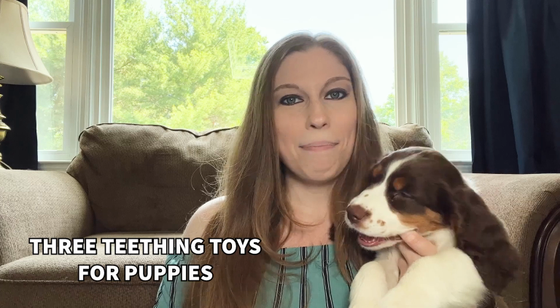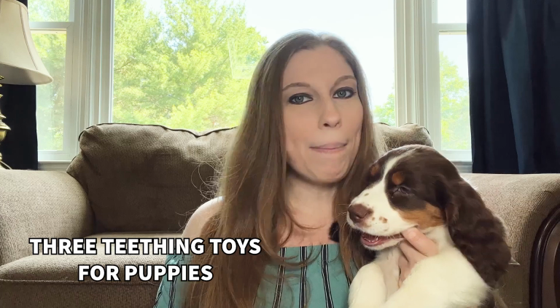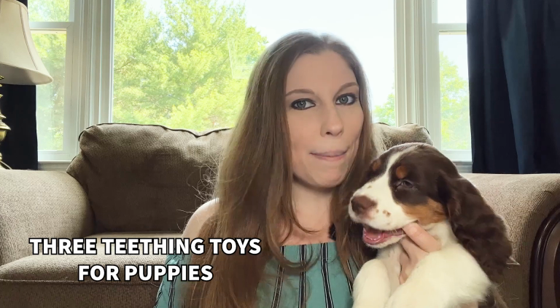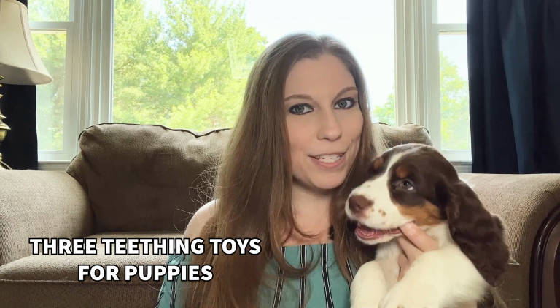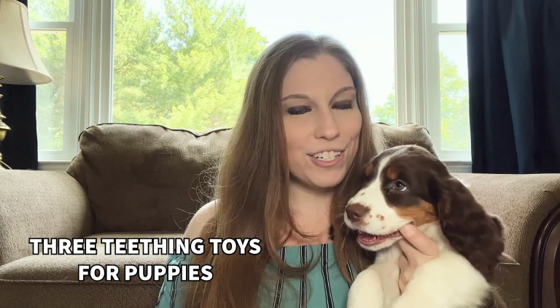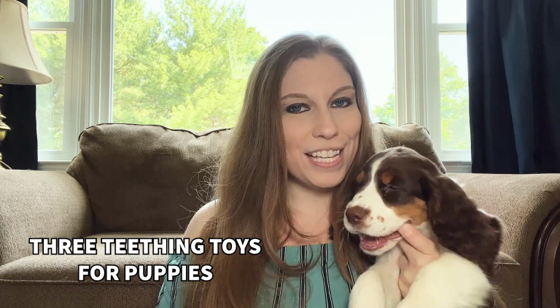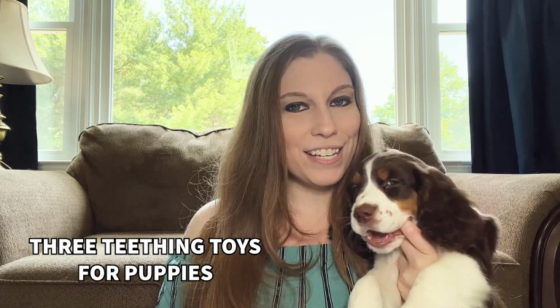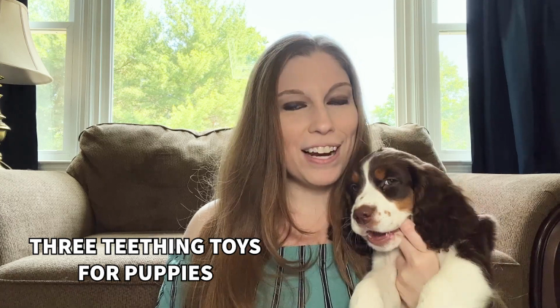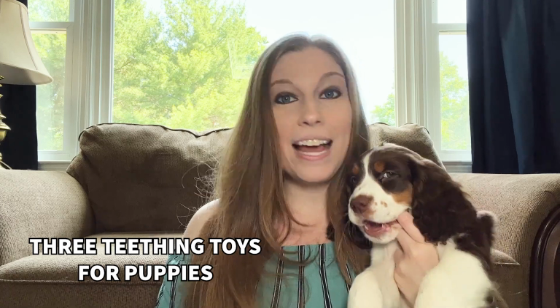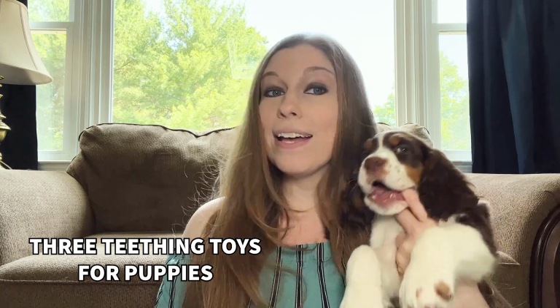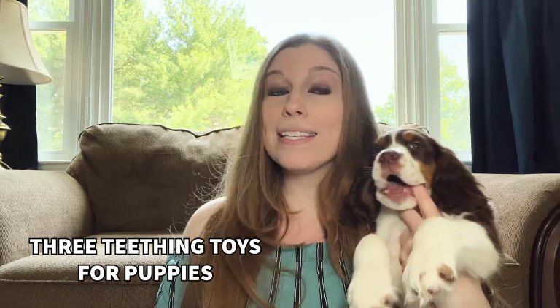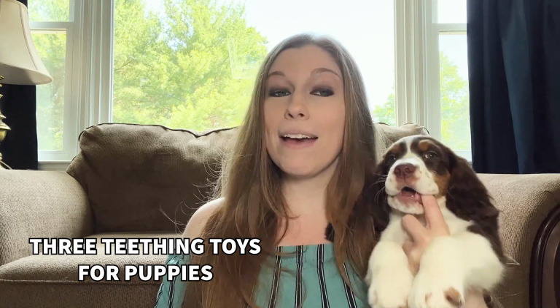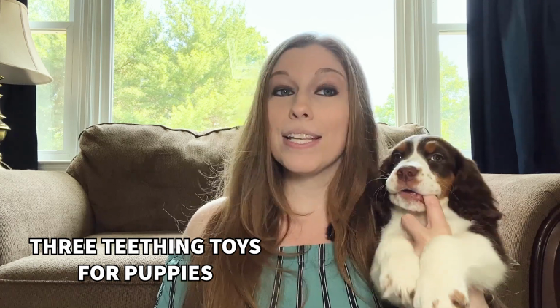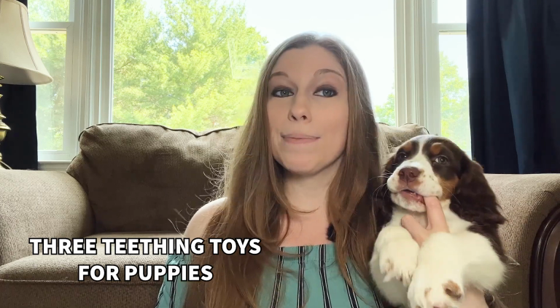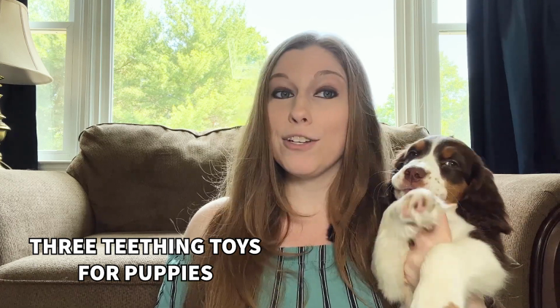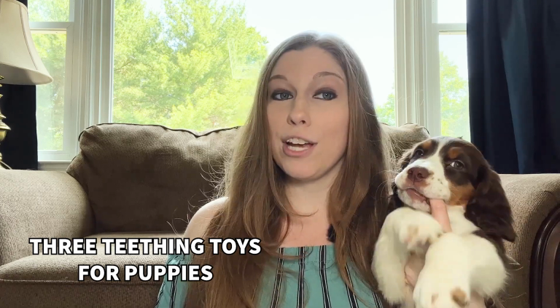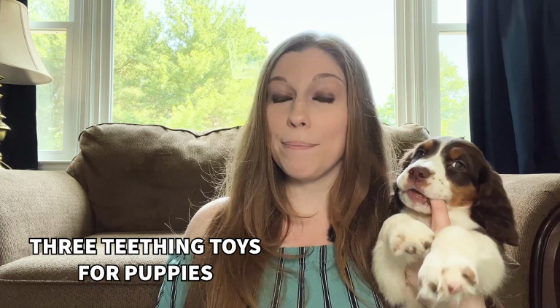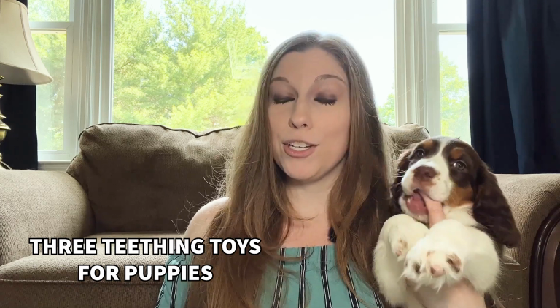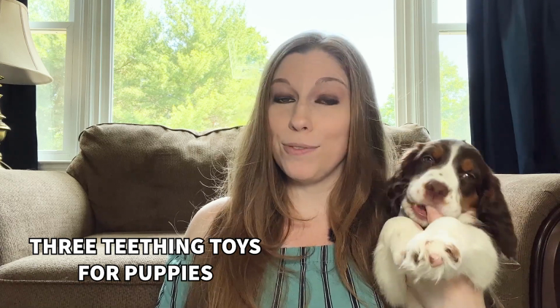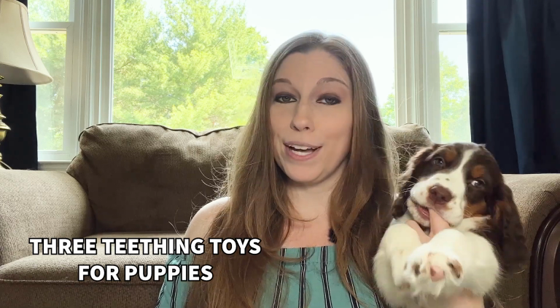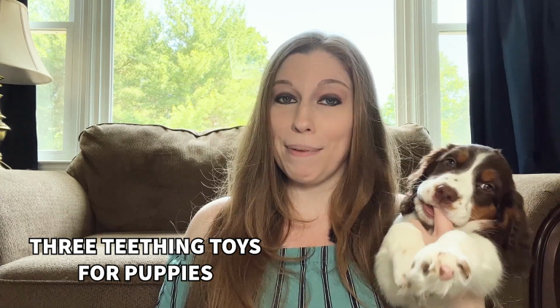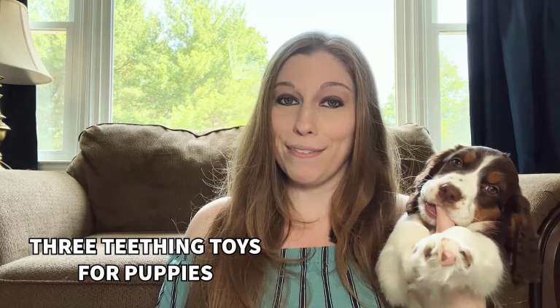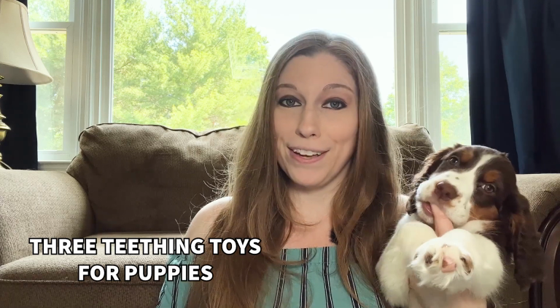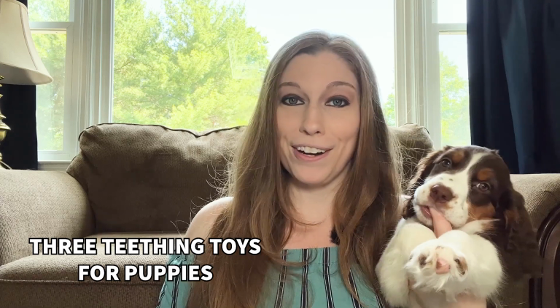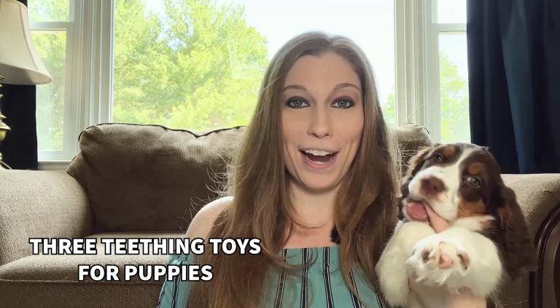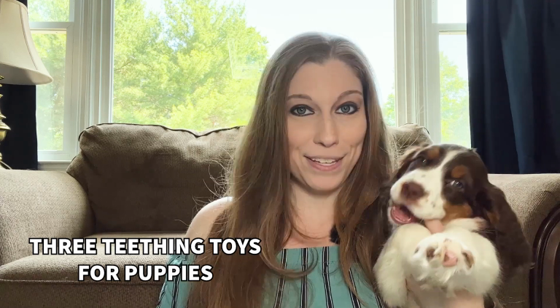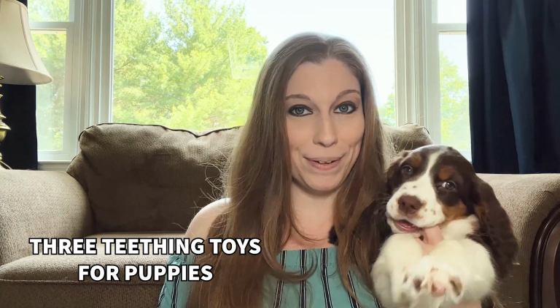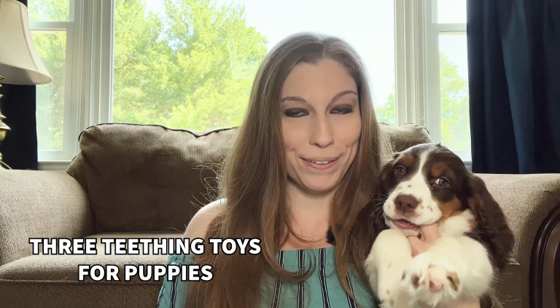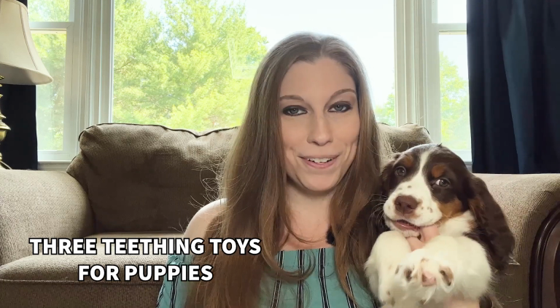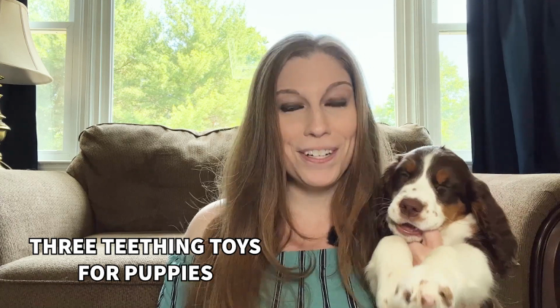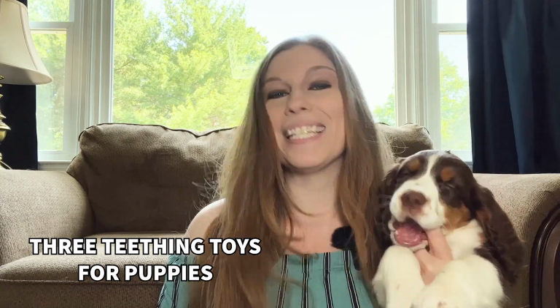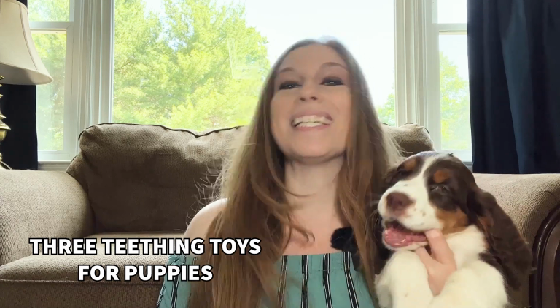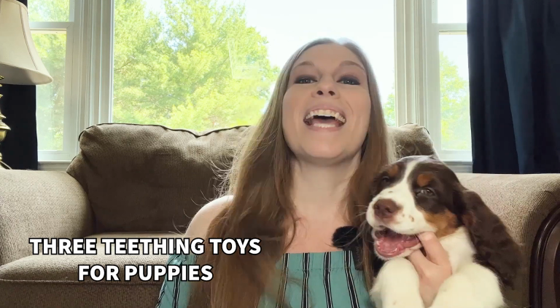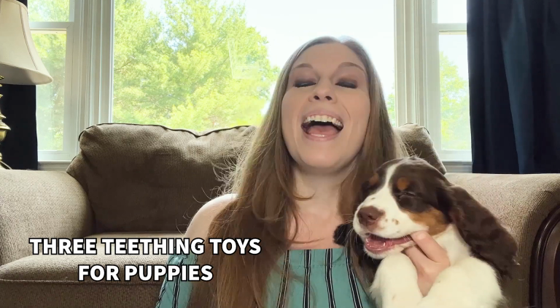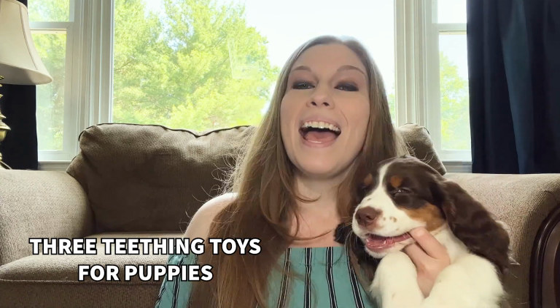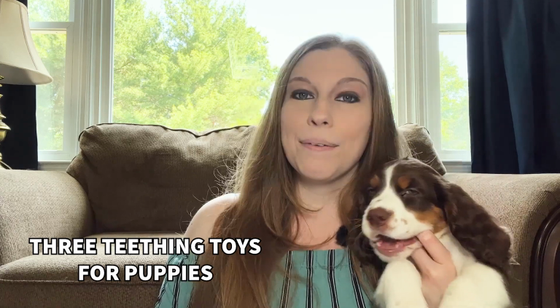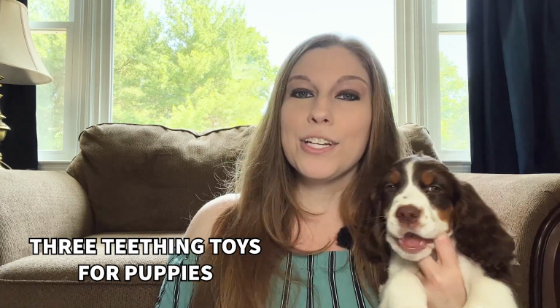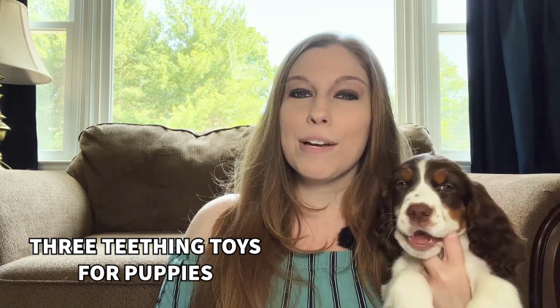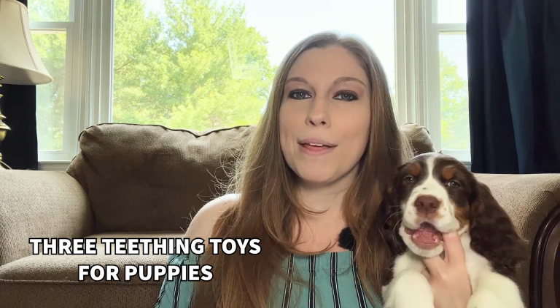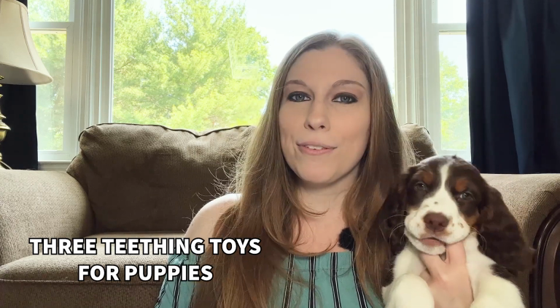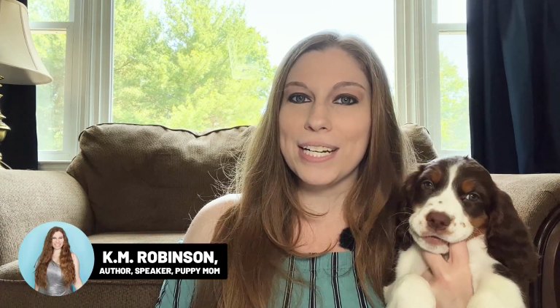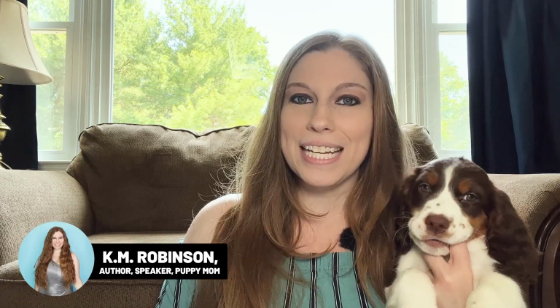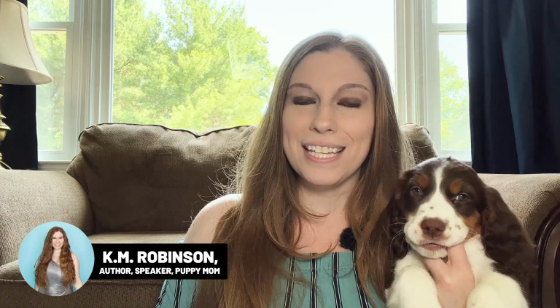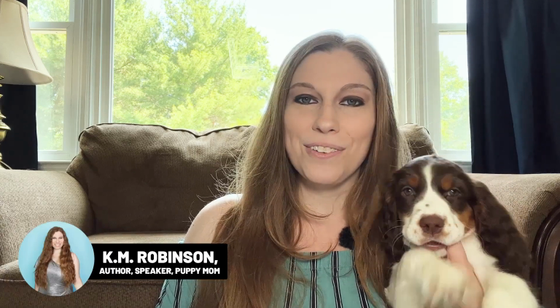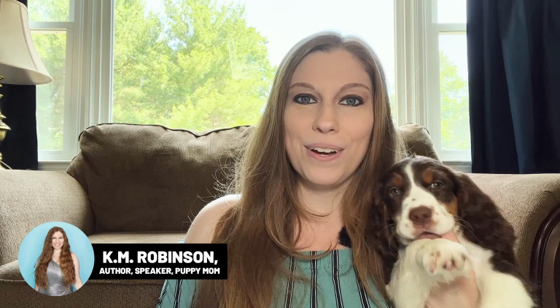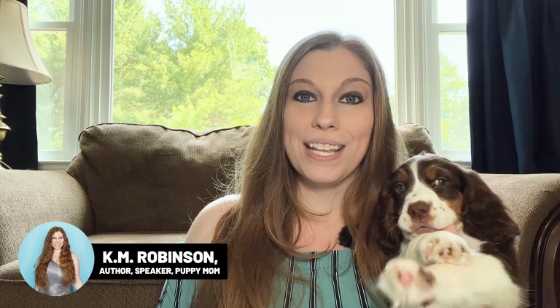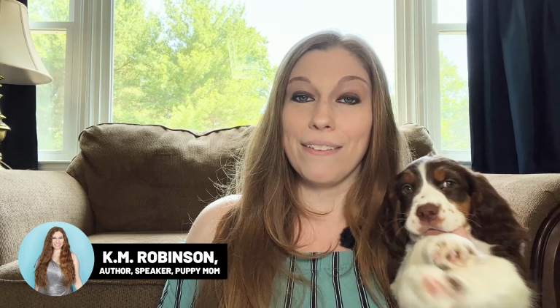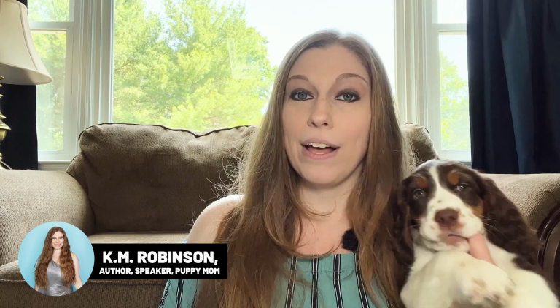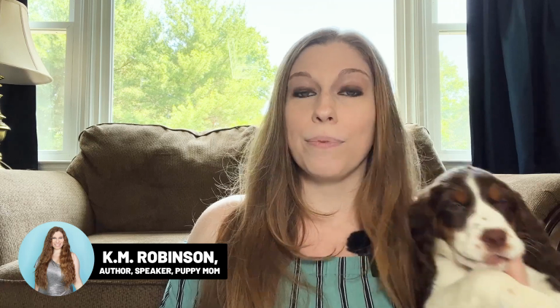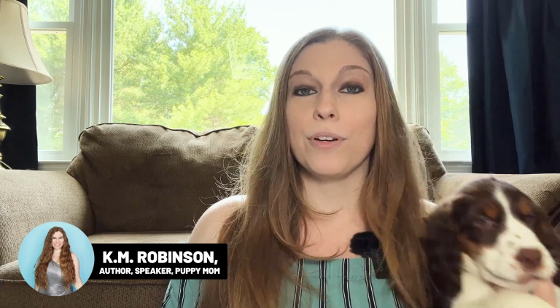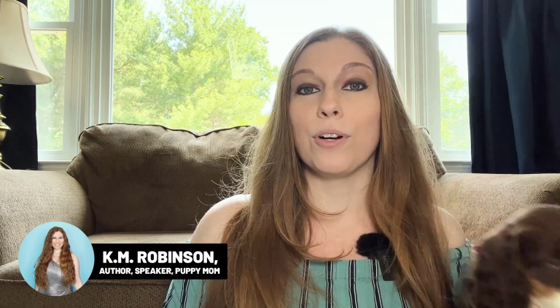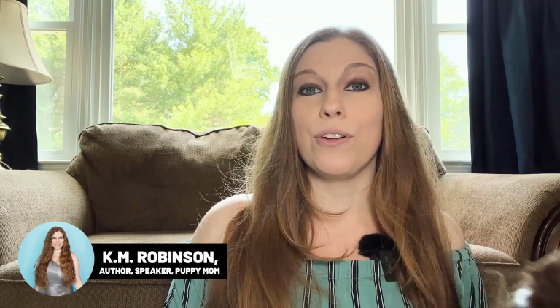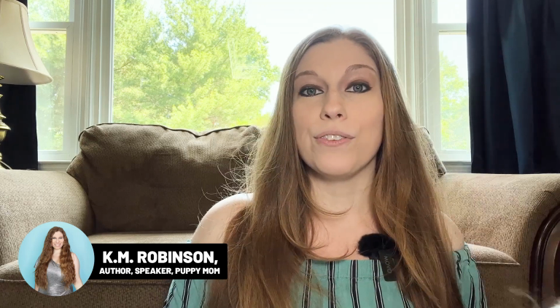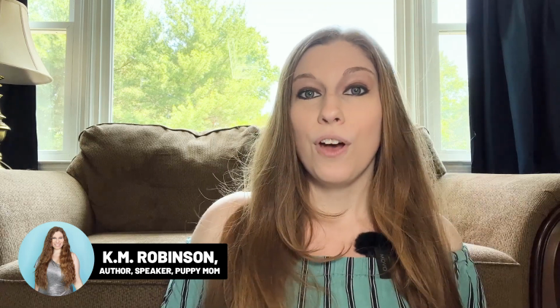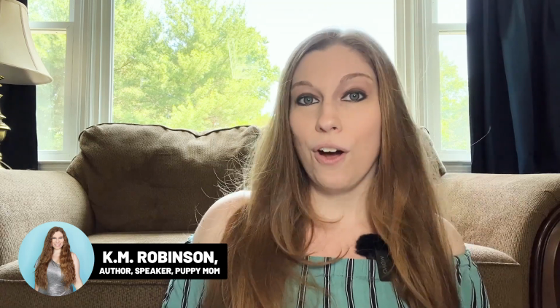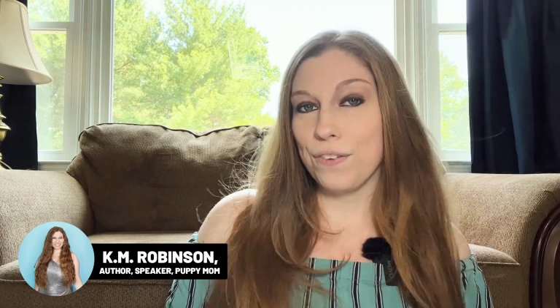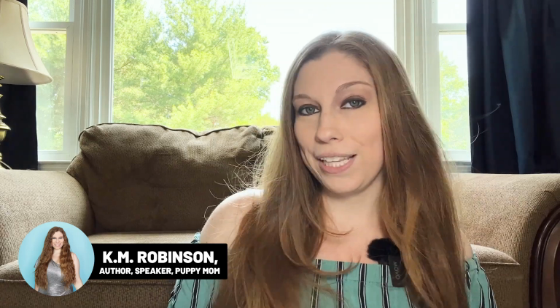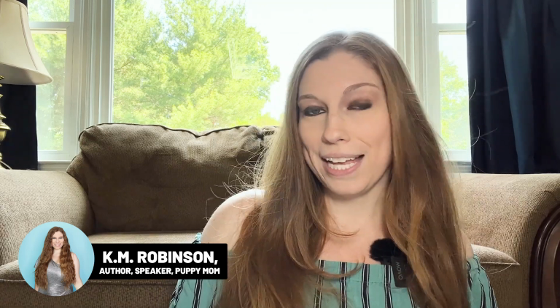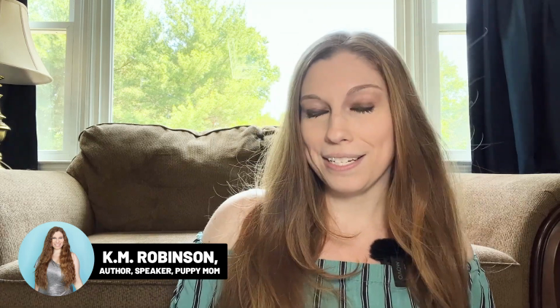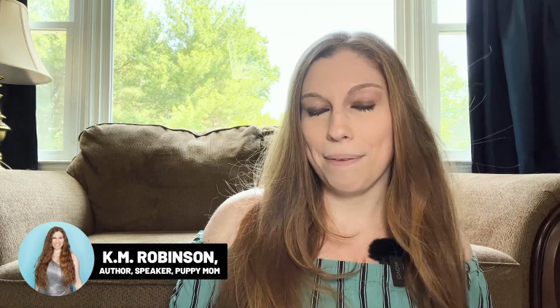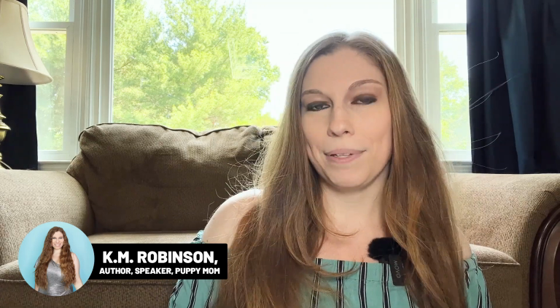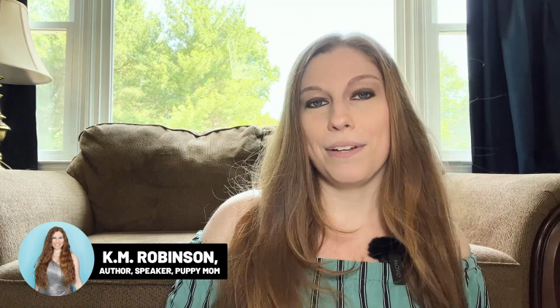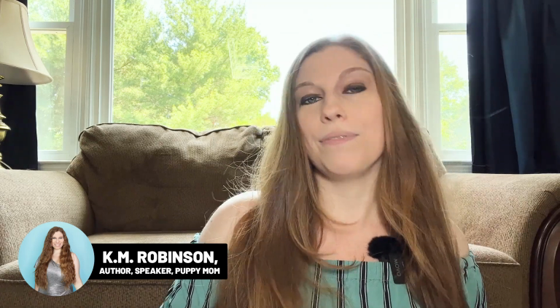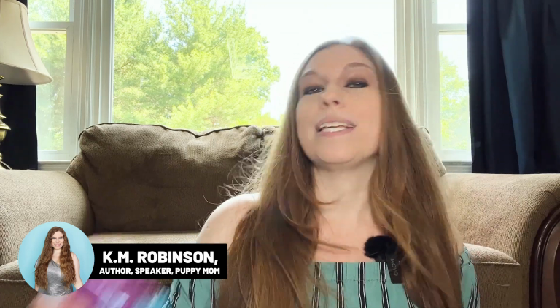My puppies are teething right now, as evidenced by Gemma chewing on my finger as we record this, and I want to talk about three teething toys that have helped the girls over the last couple of weeks.